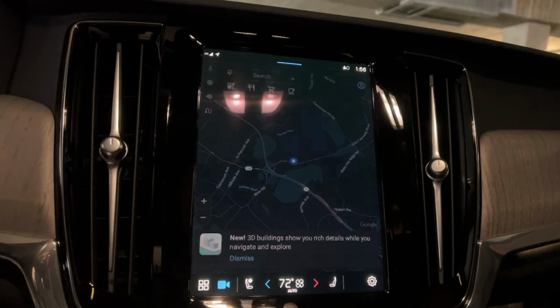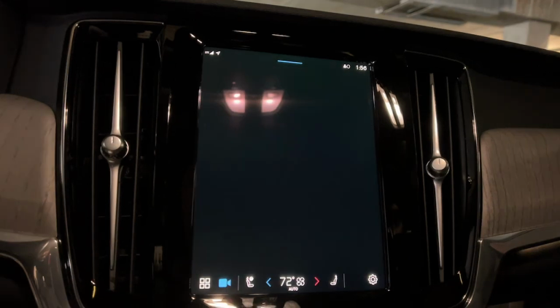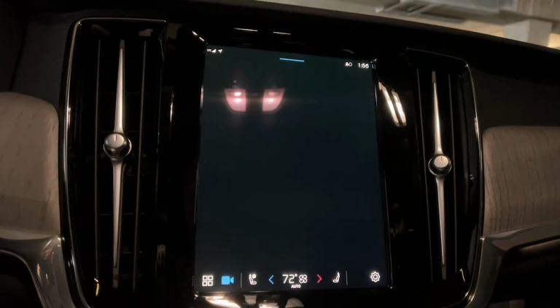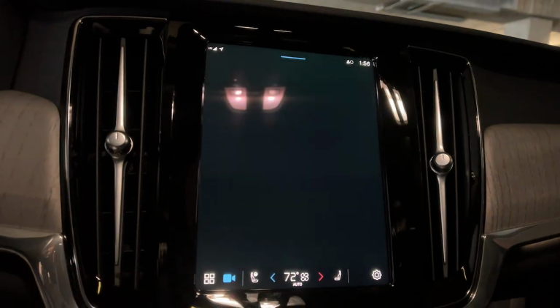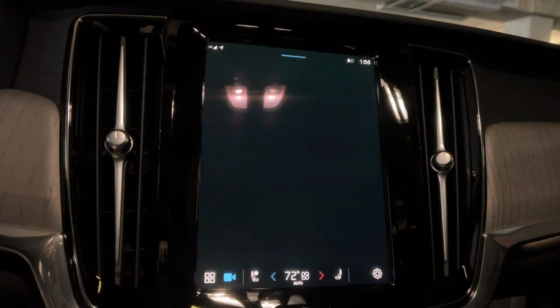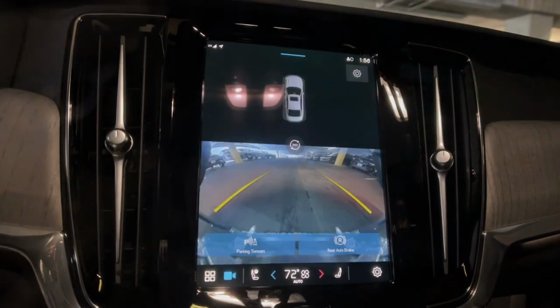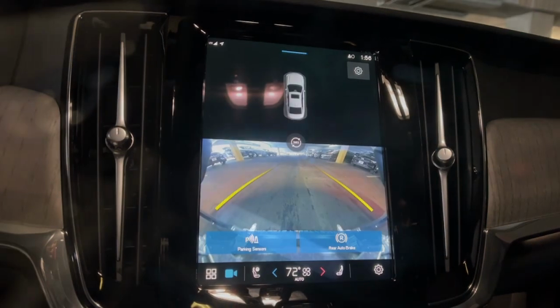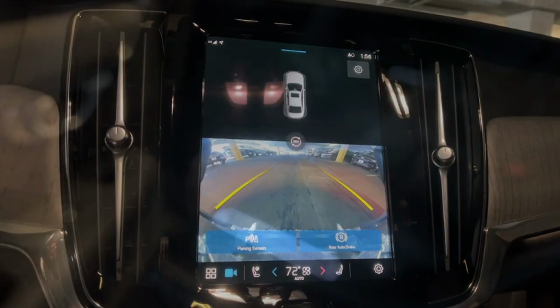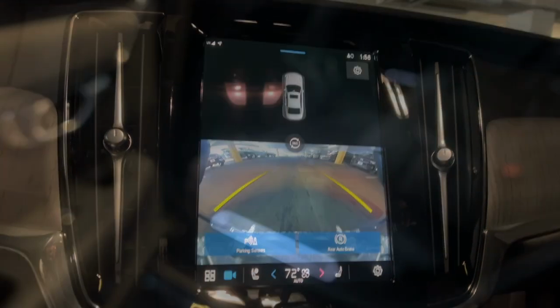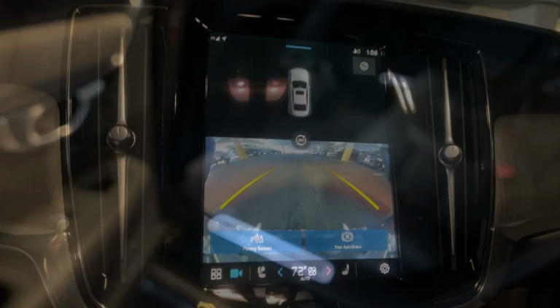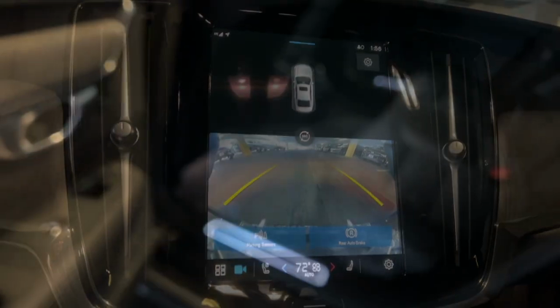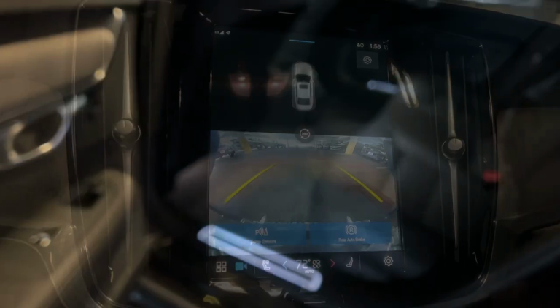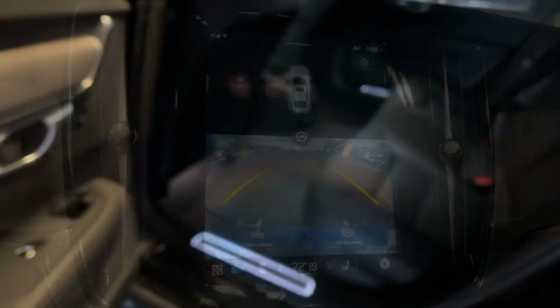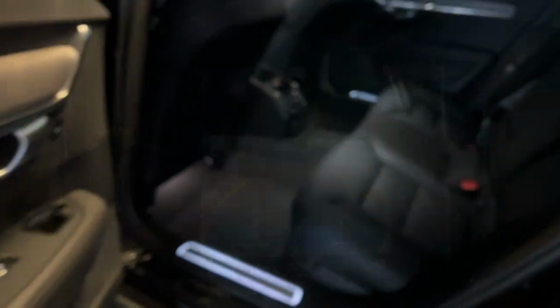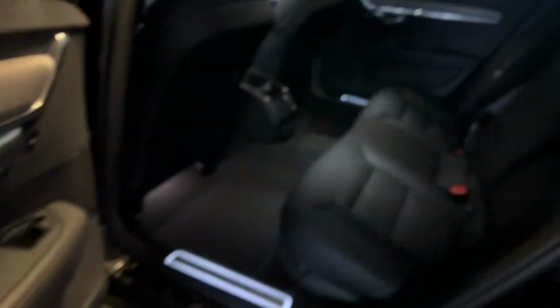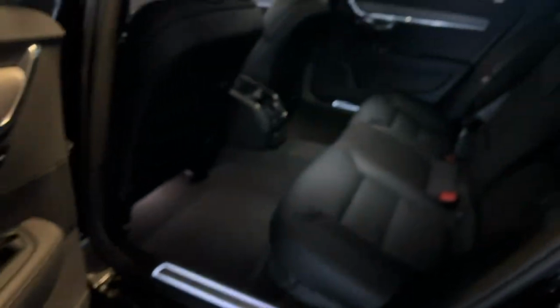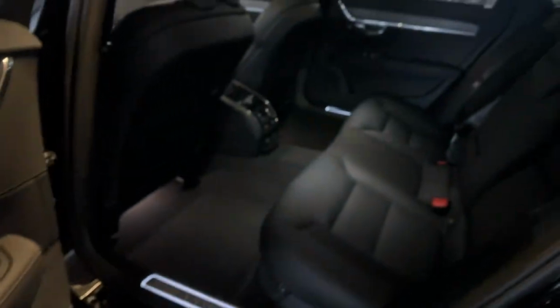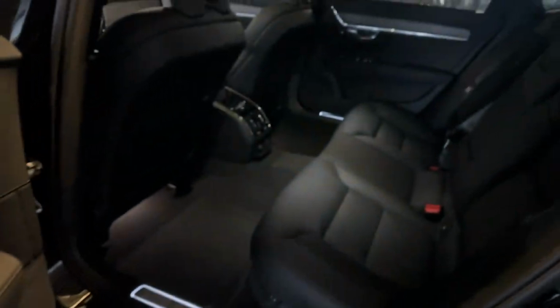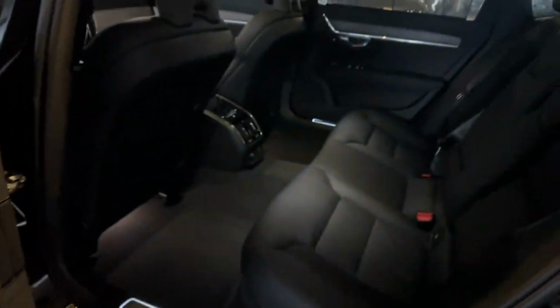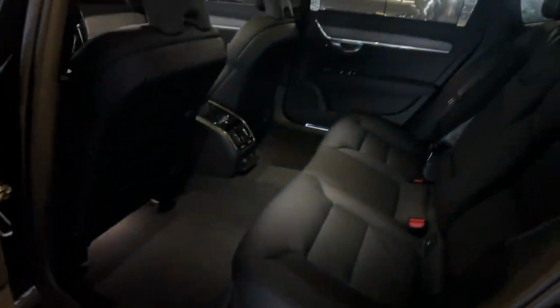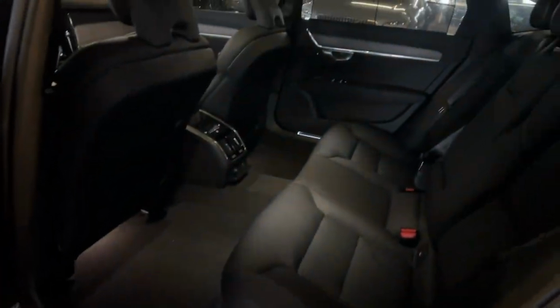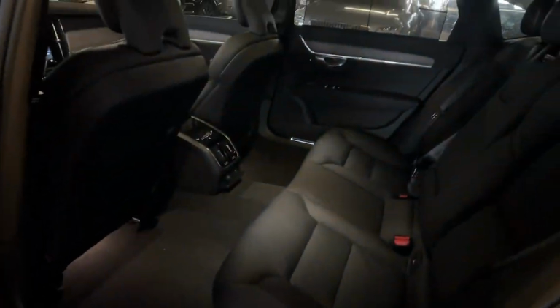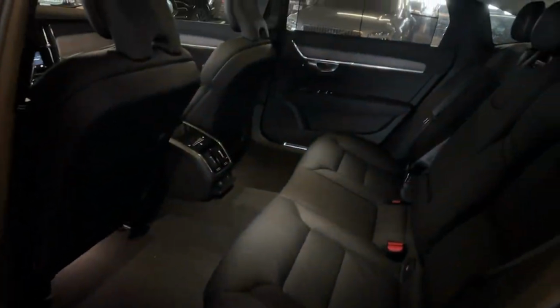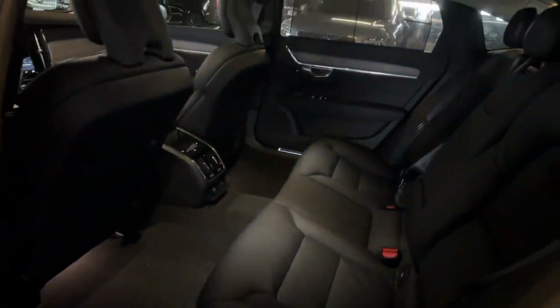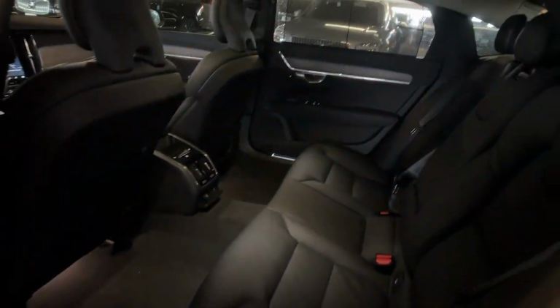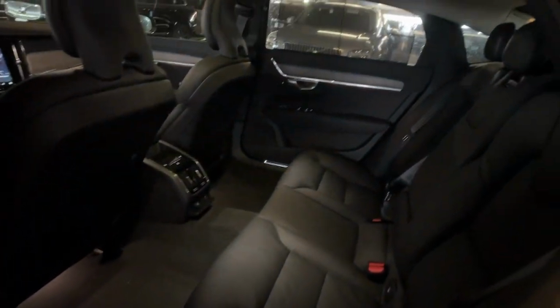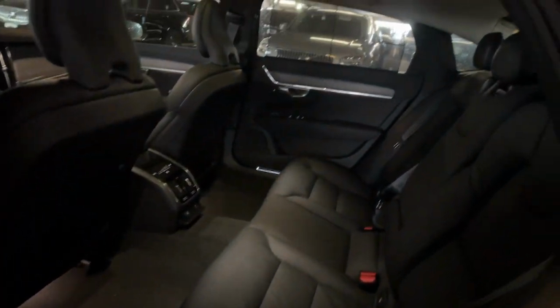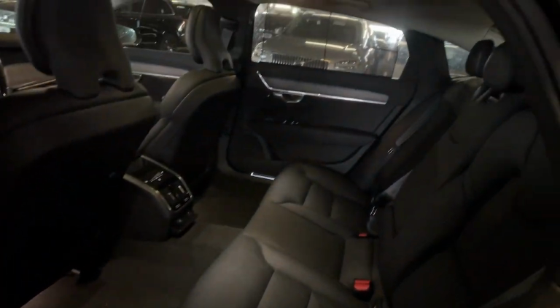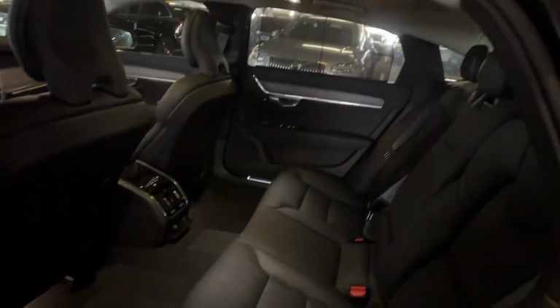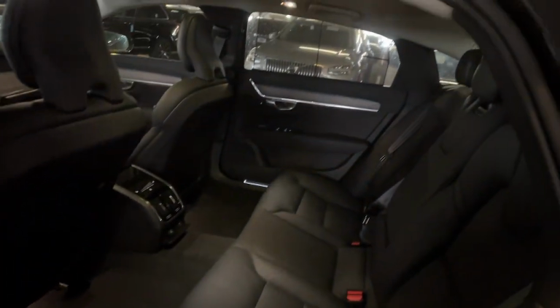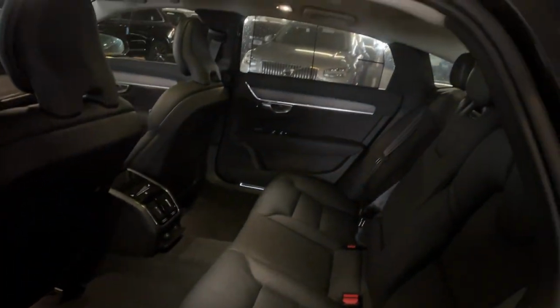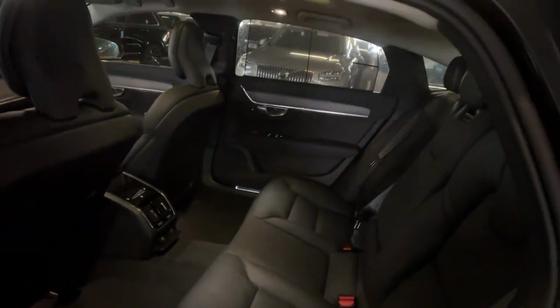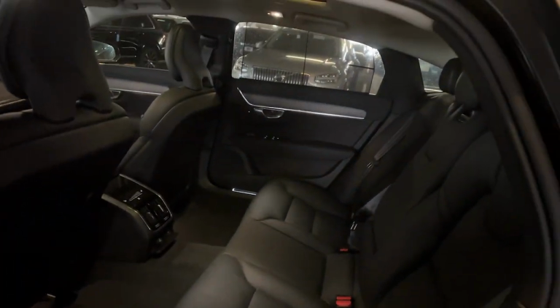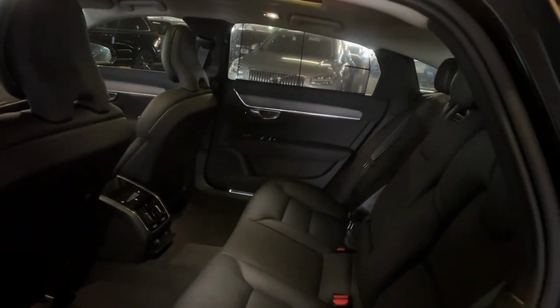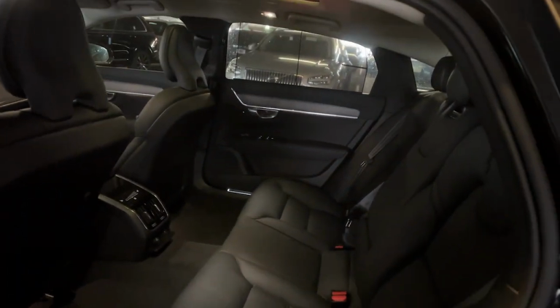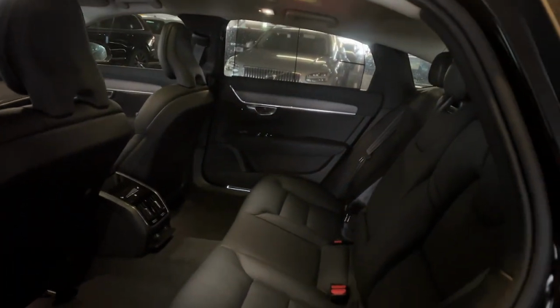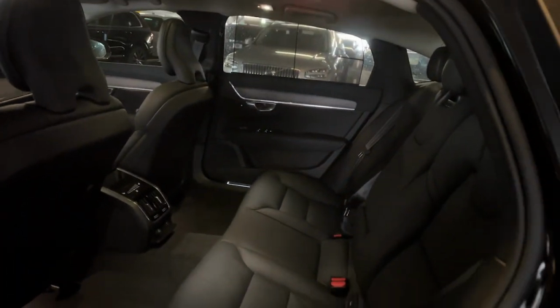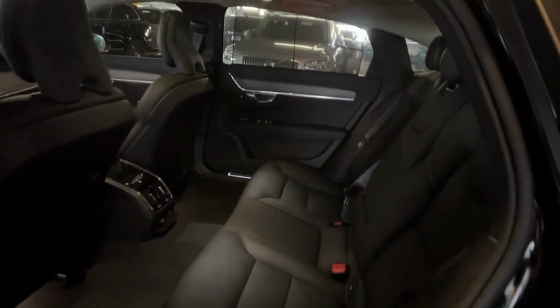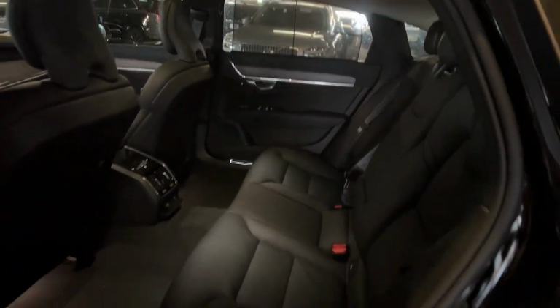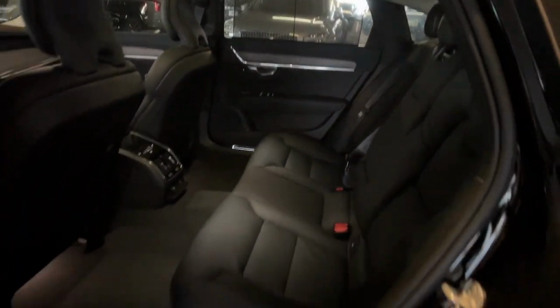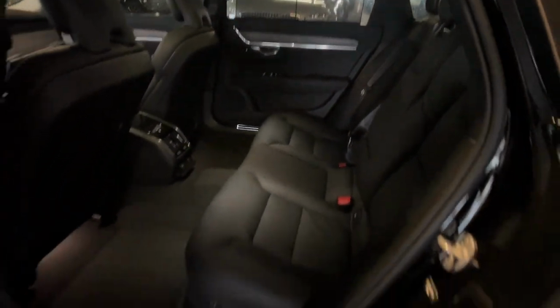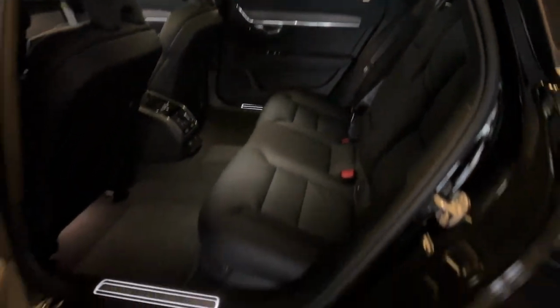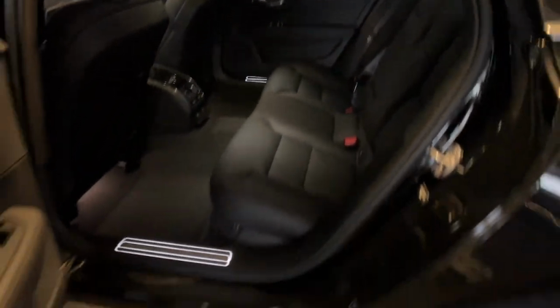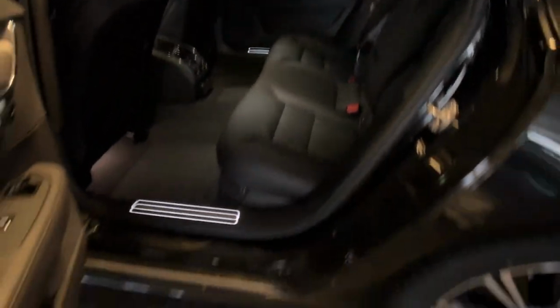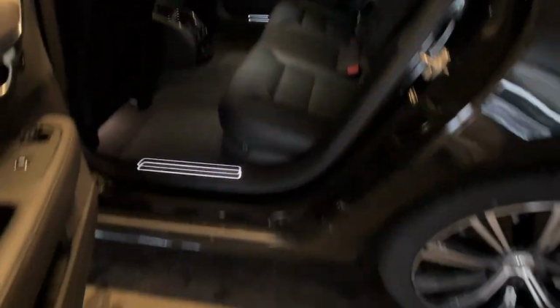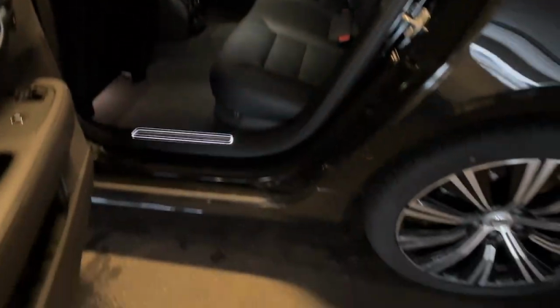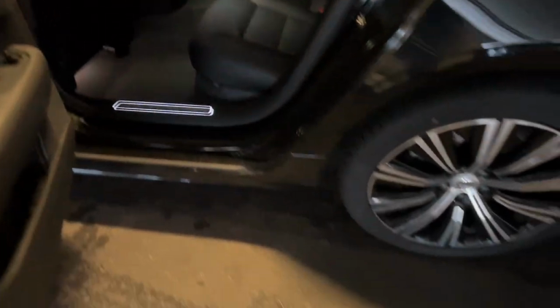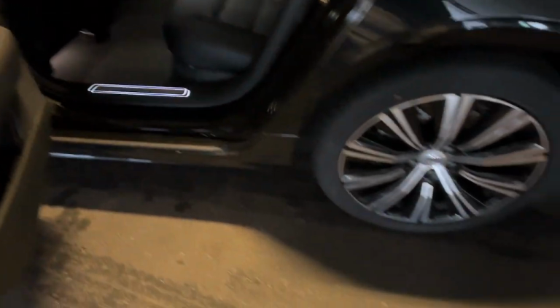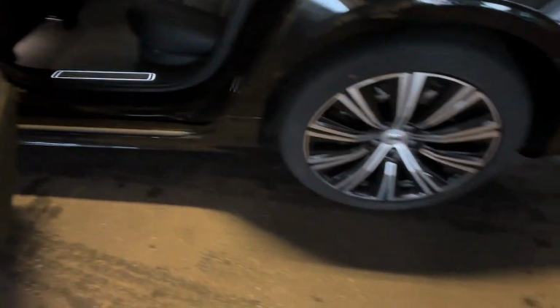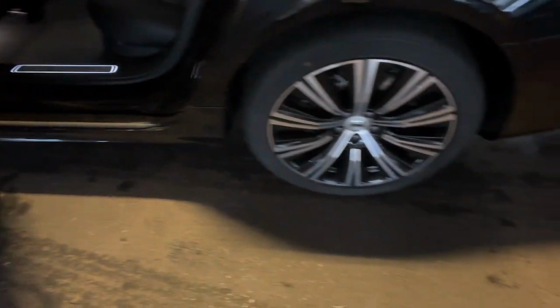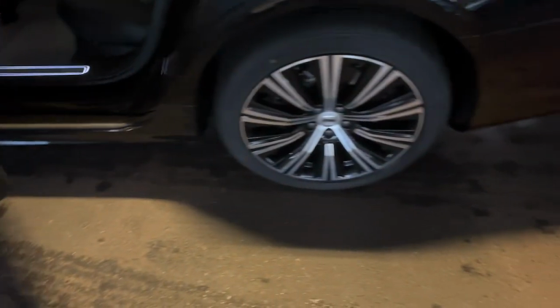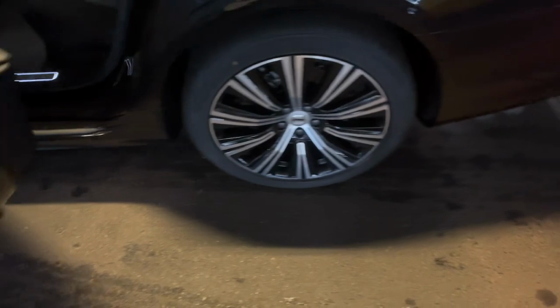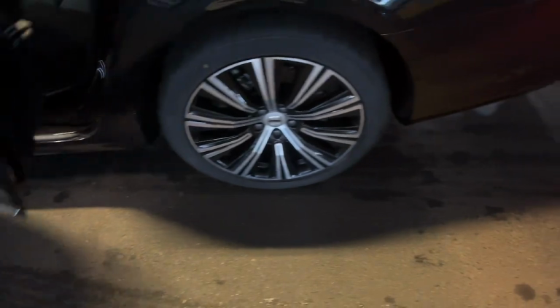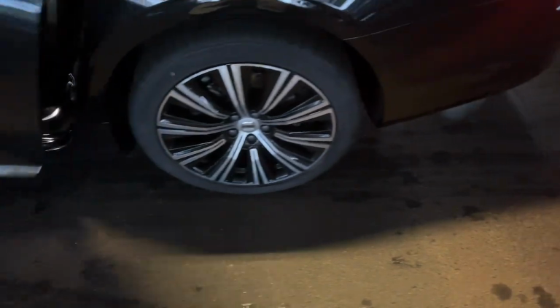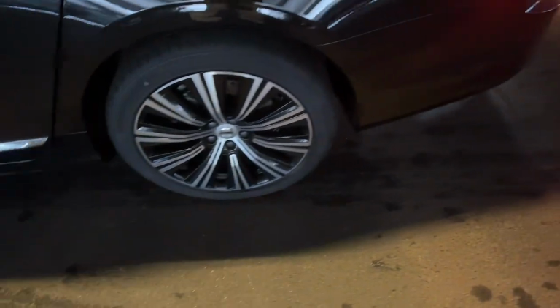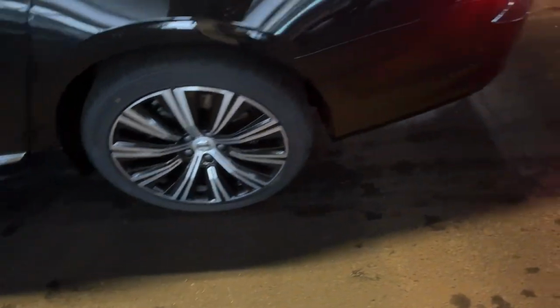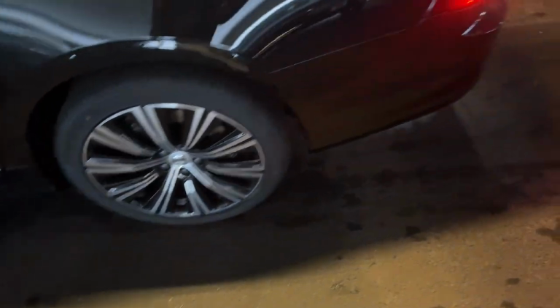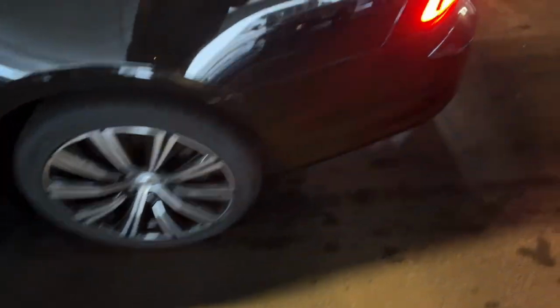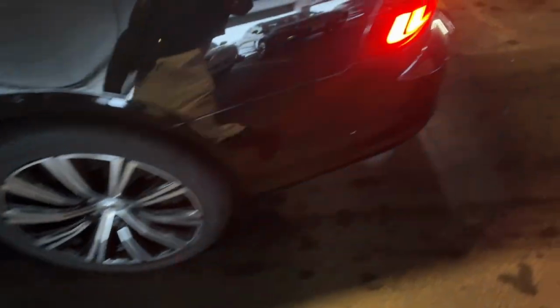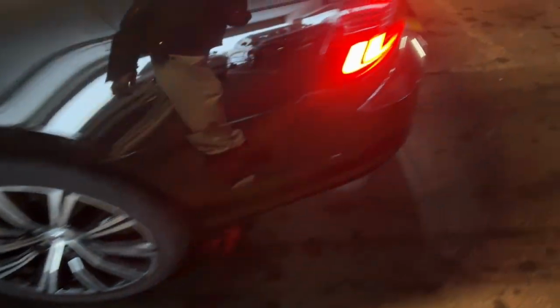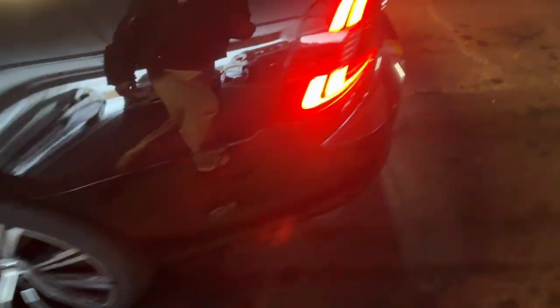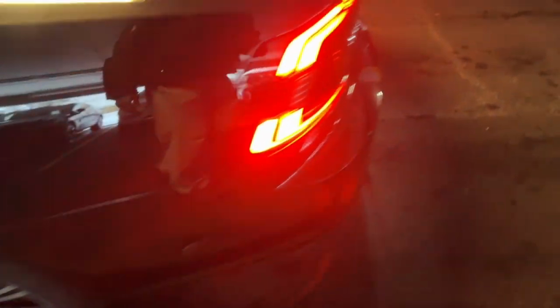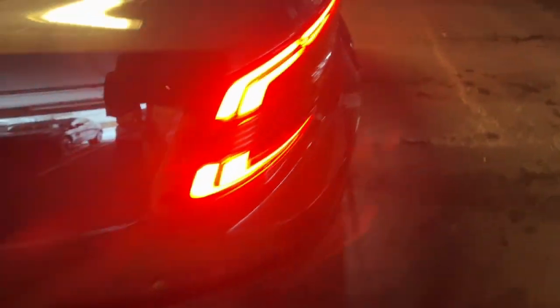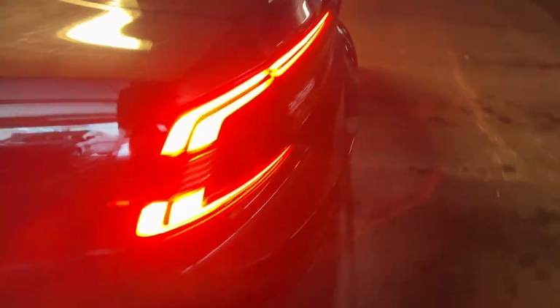Woodgrain Interior Trim, Premium Sound System, Power Passenger Seat, Heated Rear Seat, and Fog Lamps.